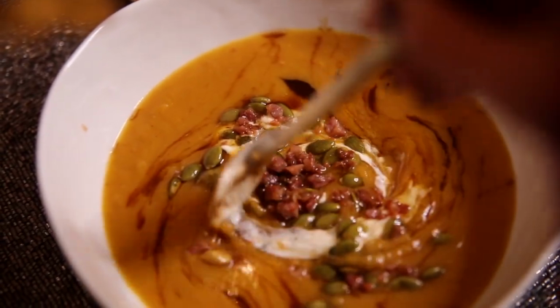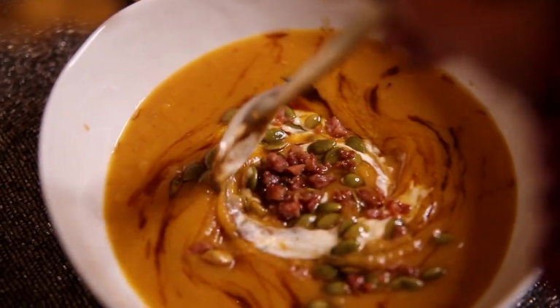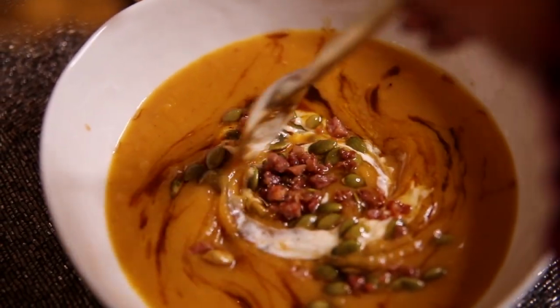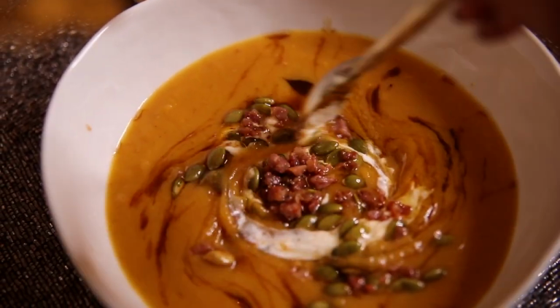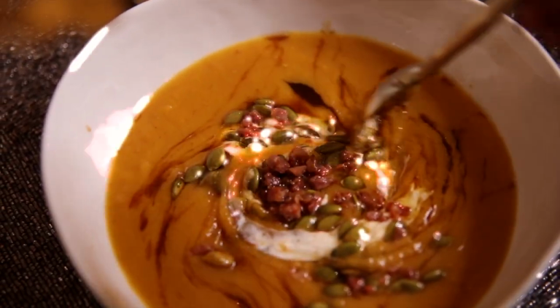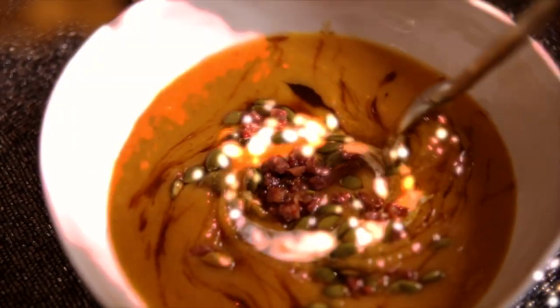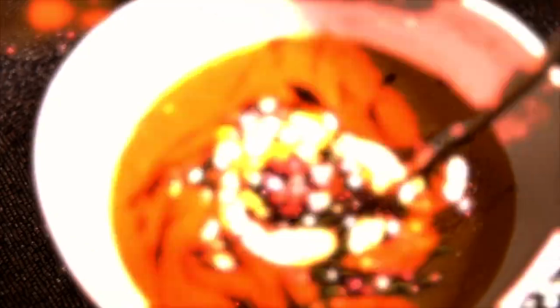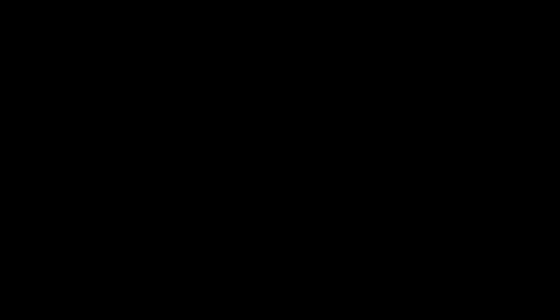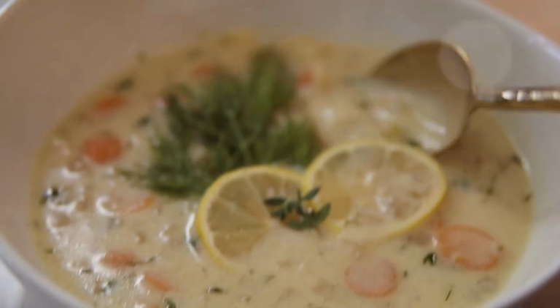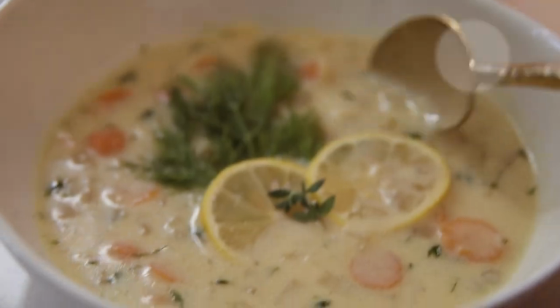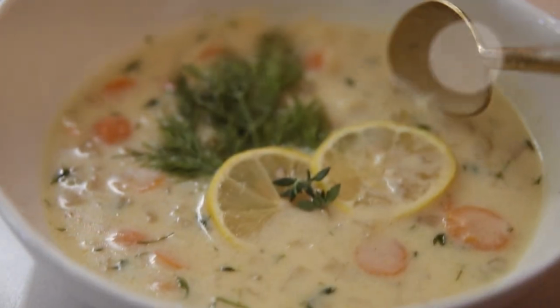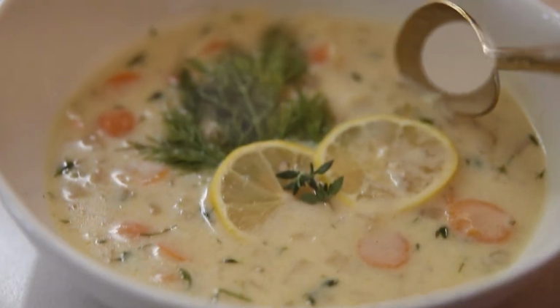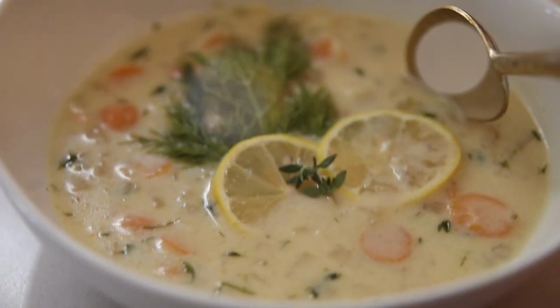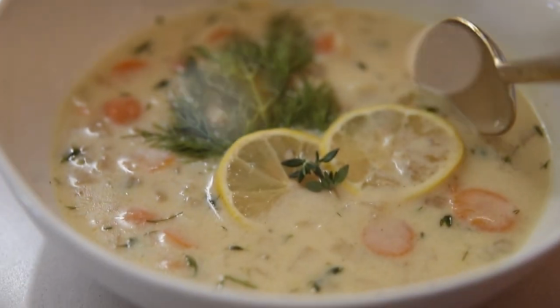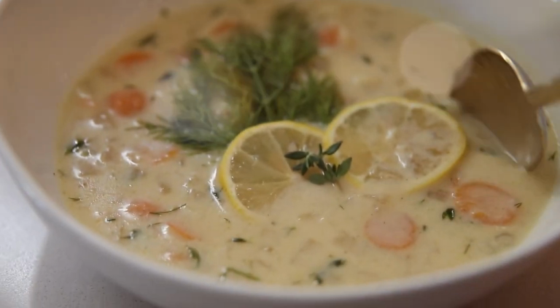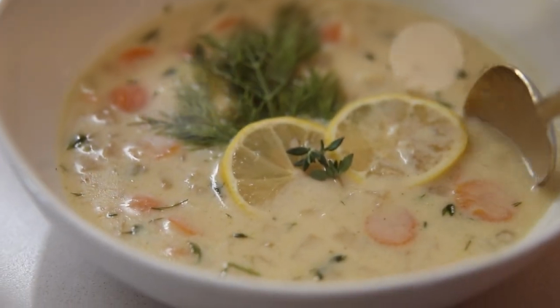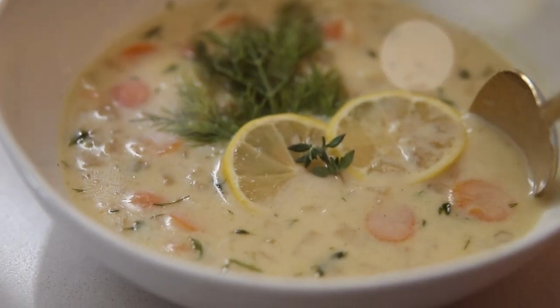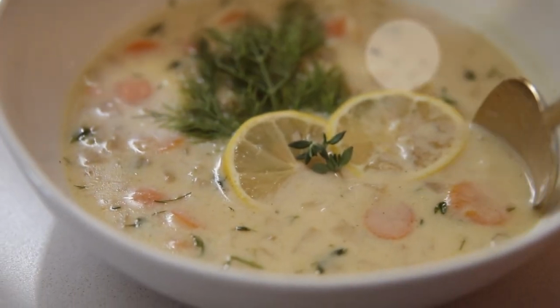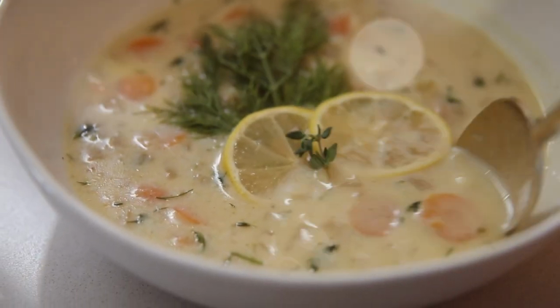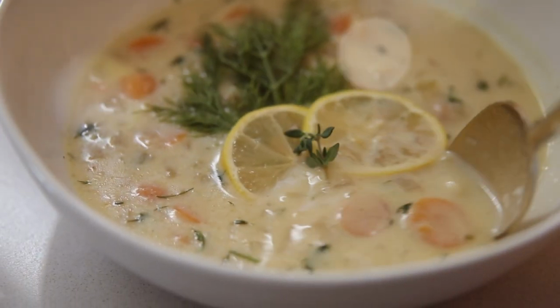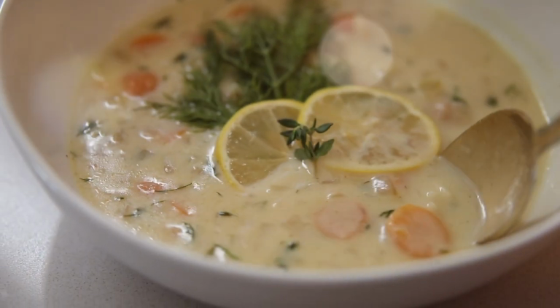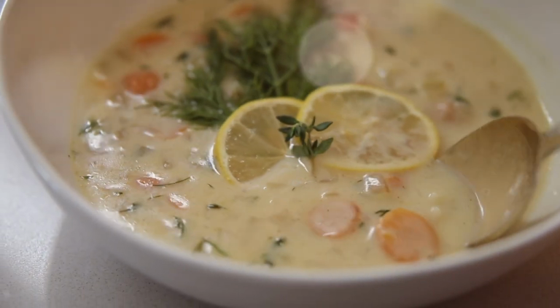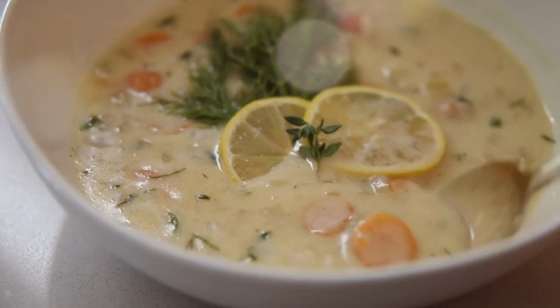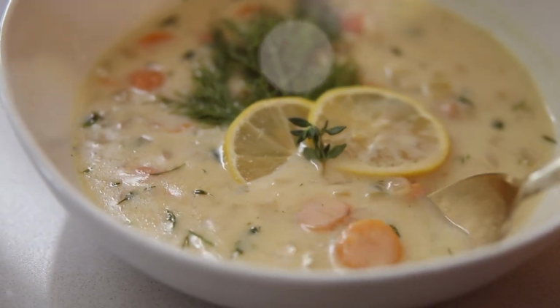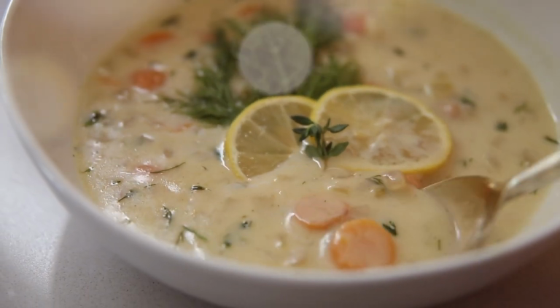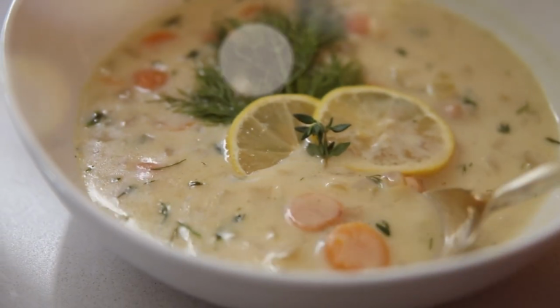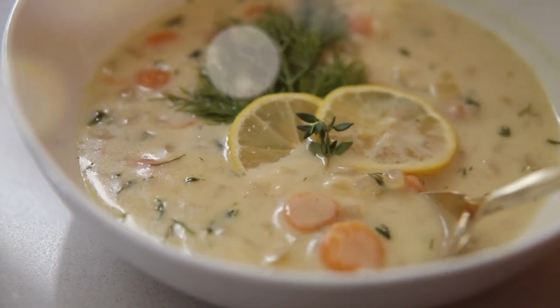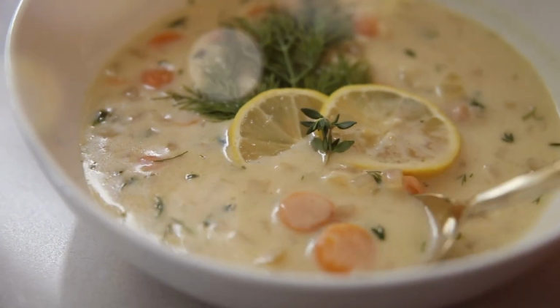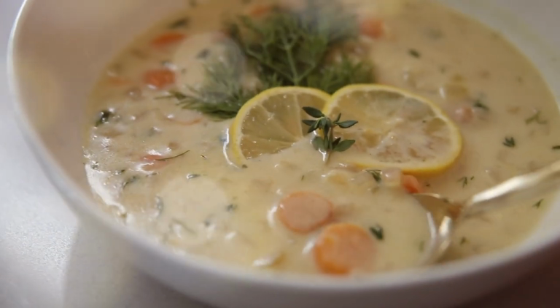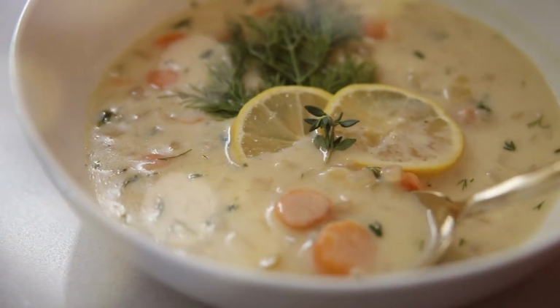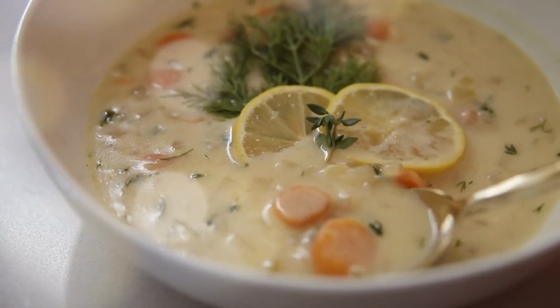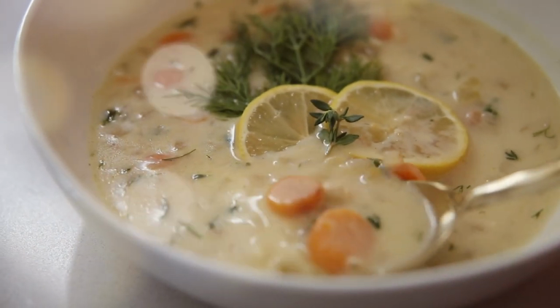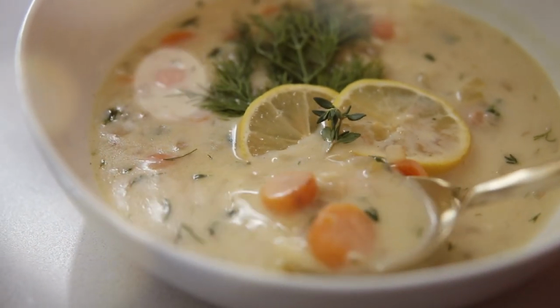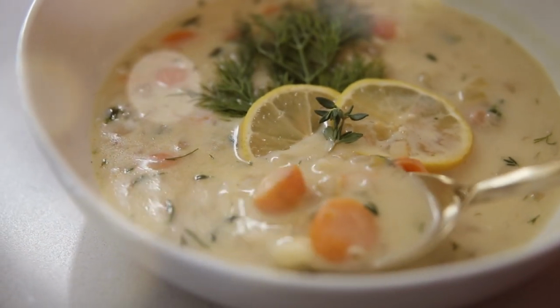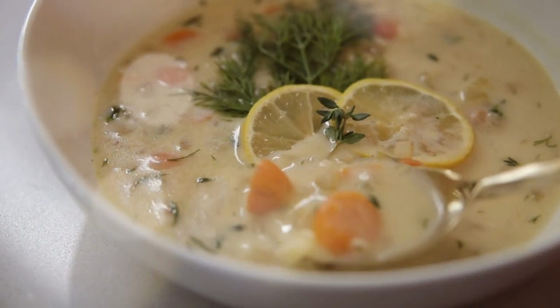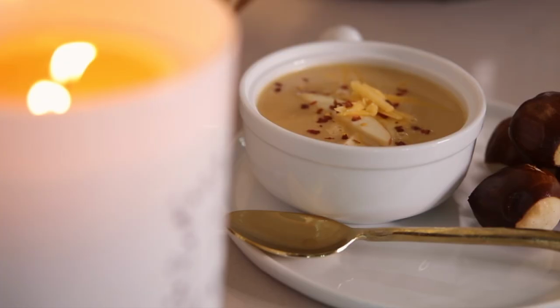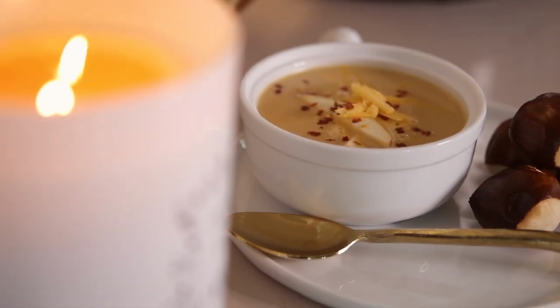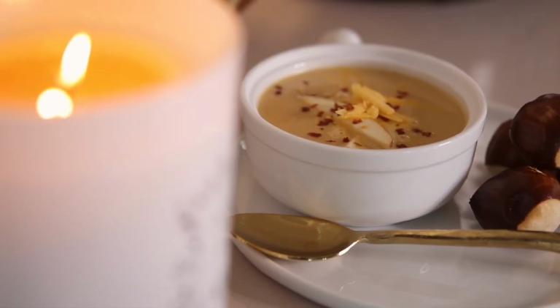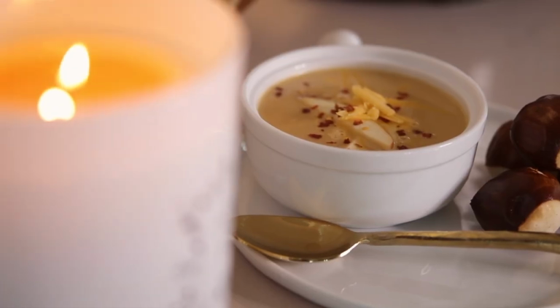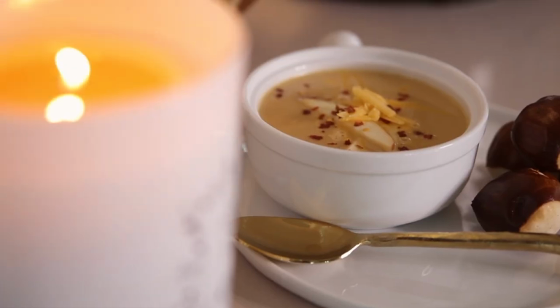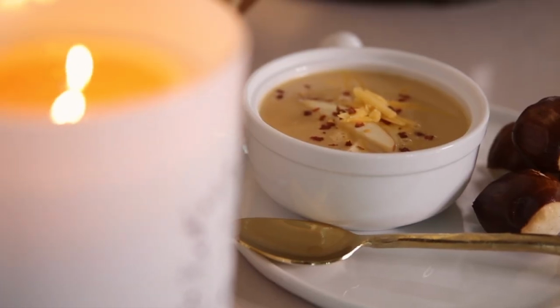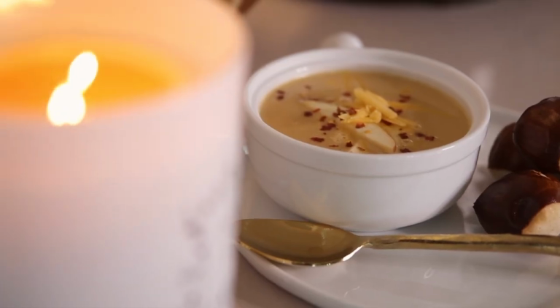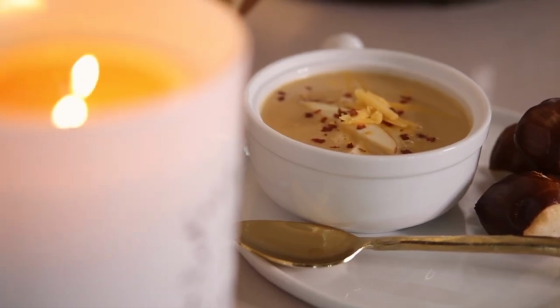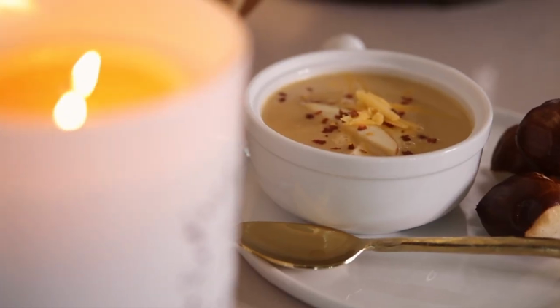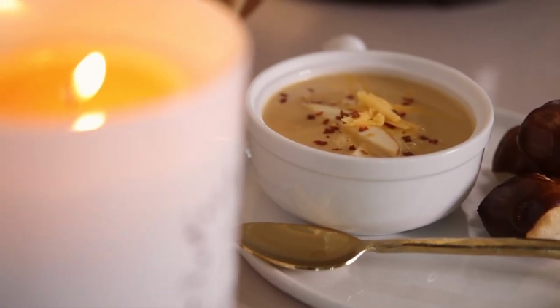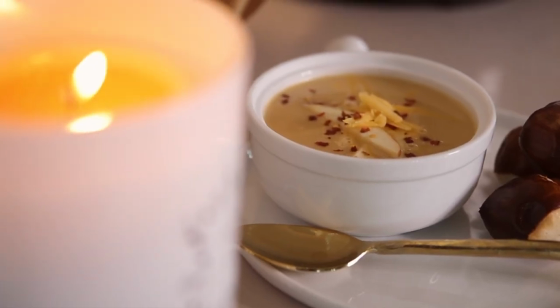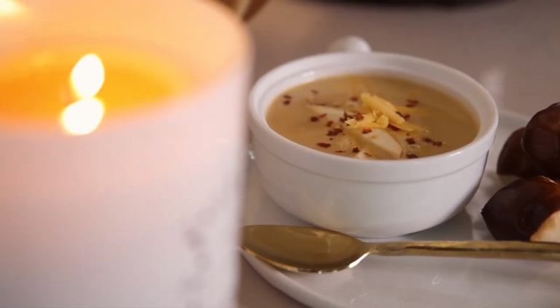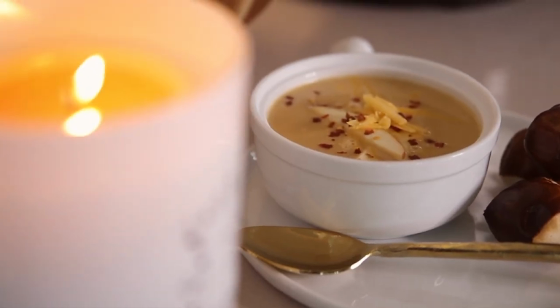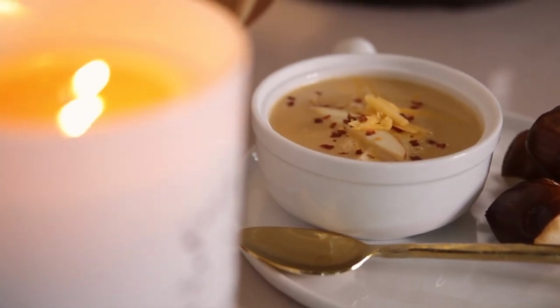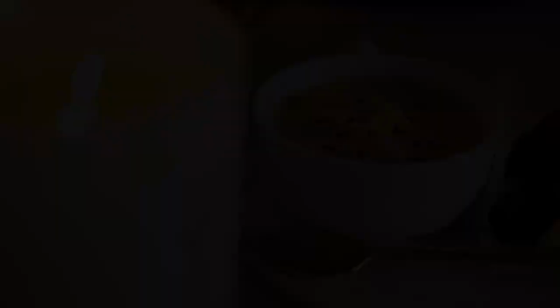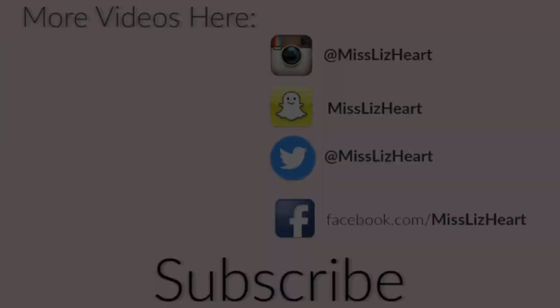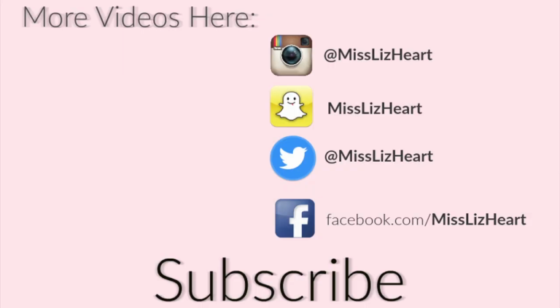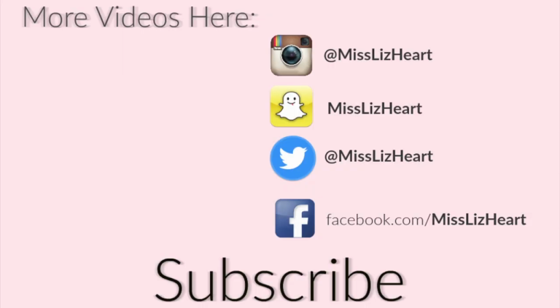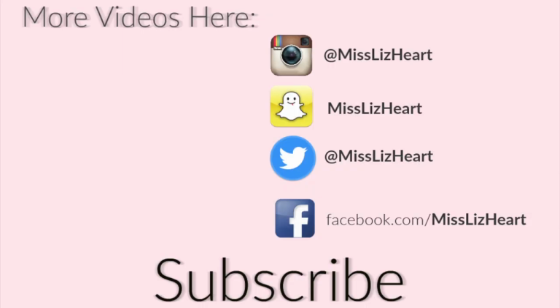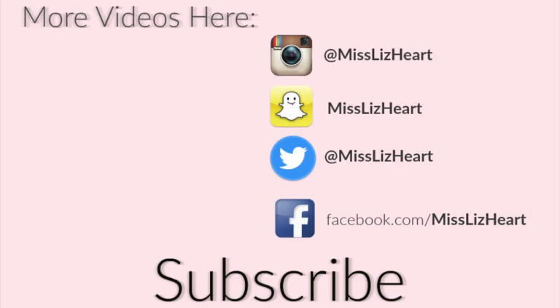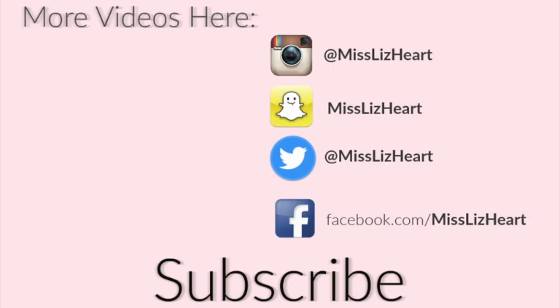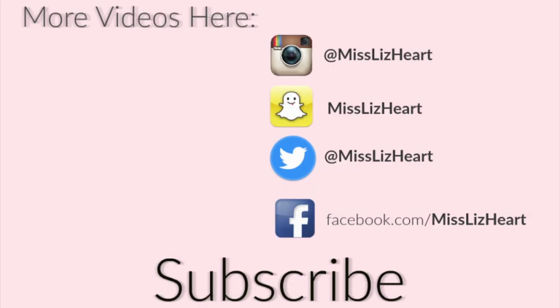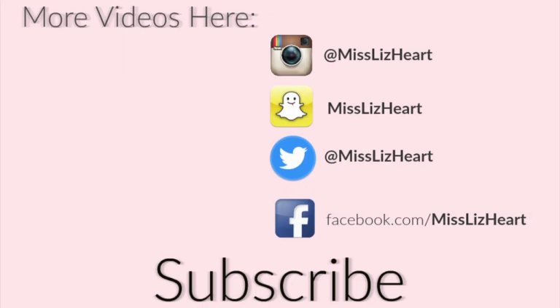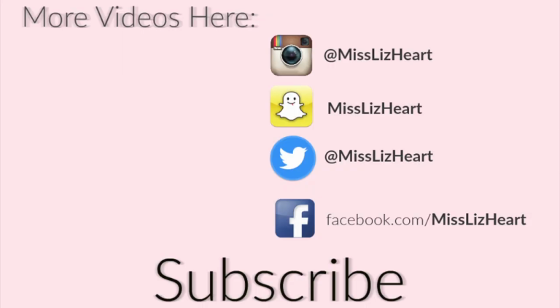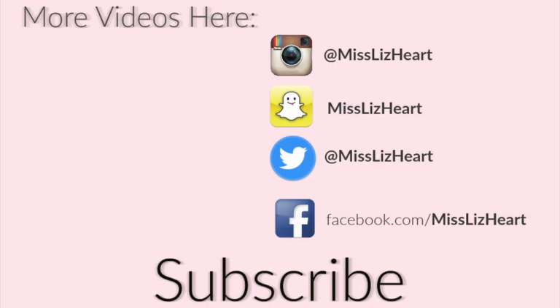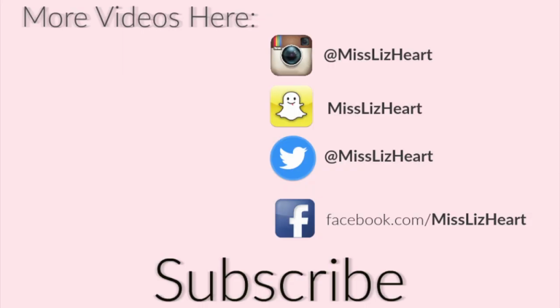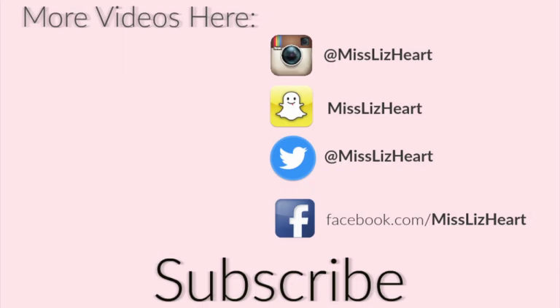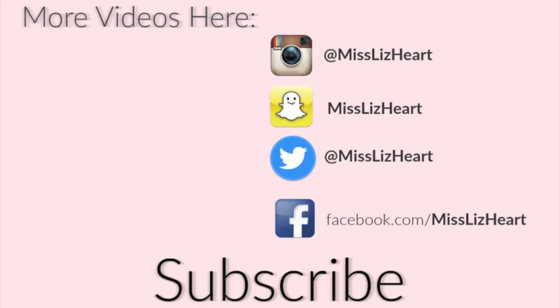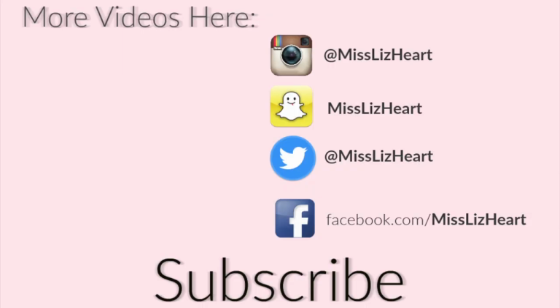So those are my three soups. I really hope you guys enjoyed today's video. All the recipes, ingredients, everything is down below. I will talk to you guys next time. Bye.